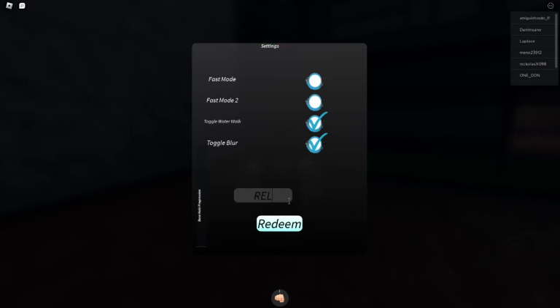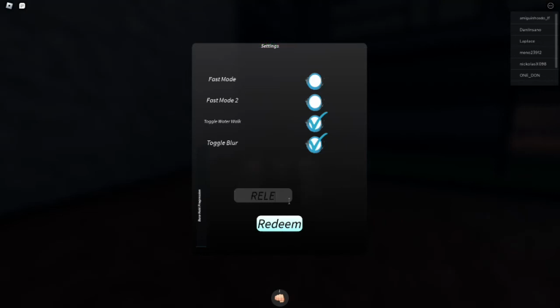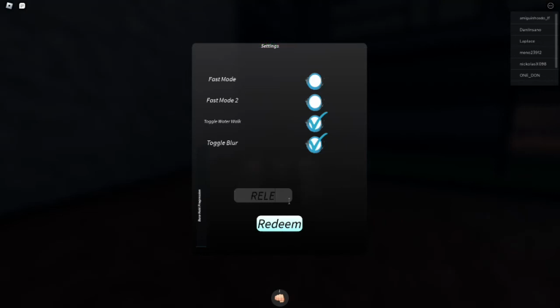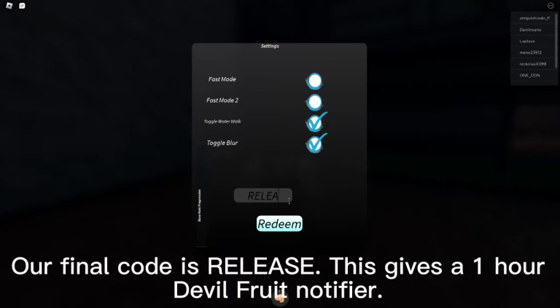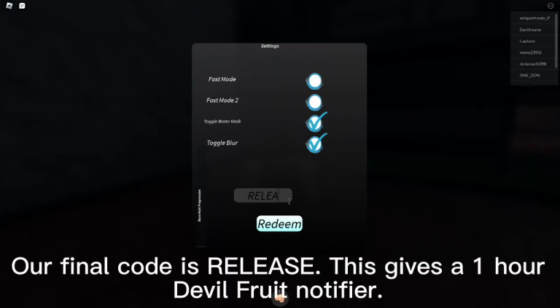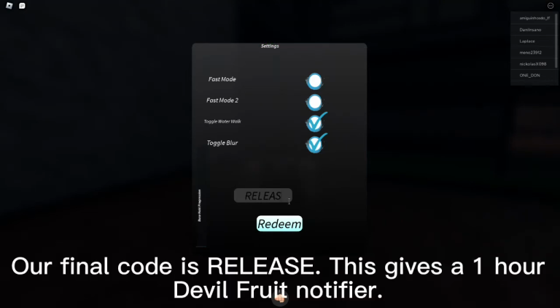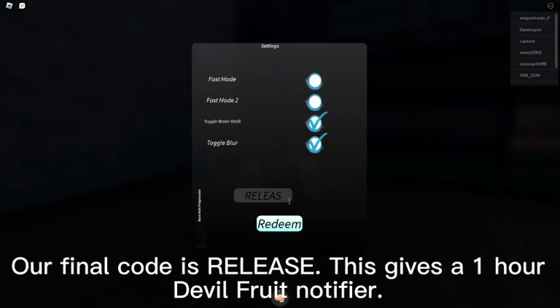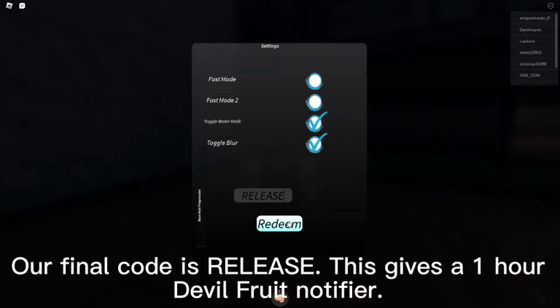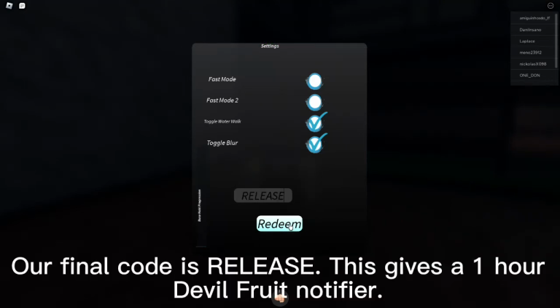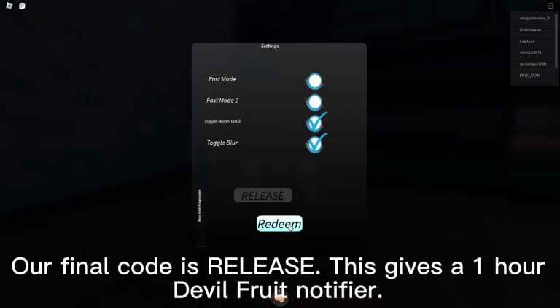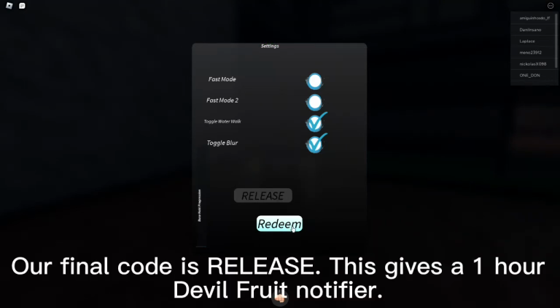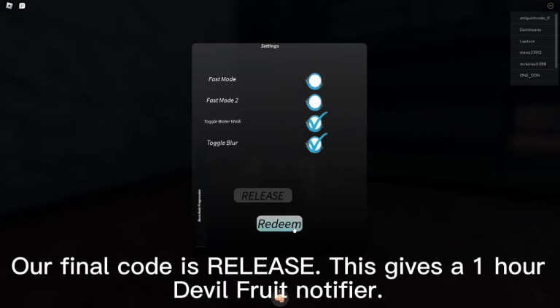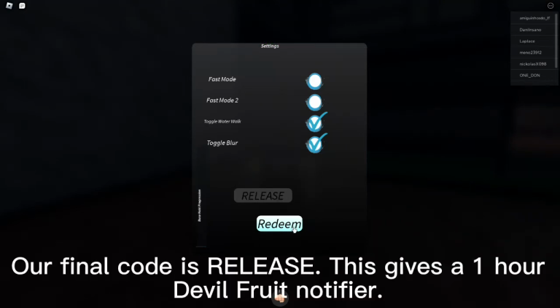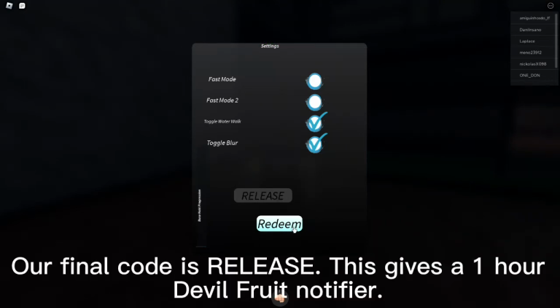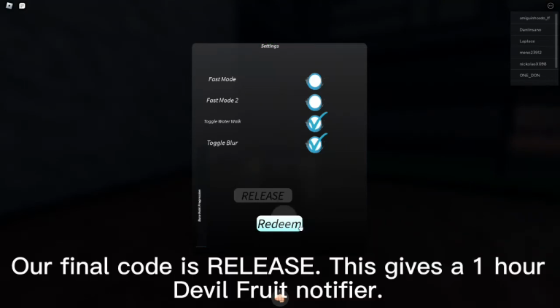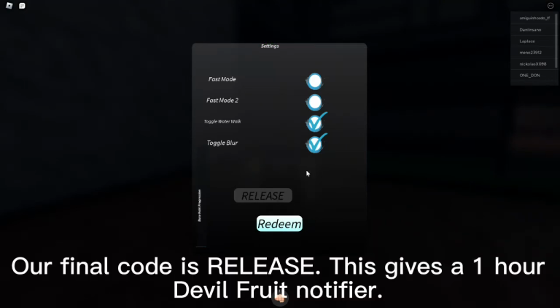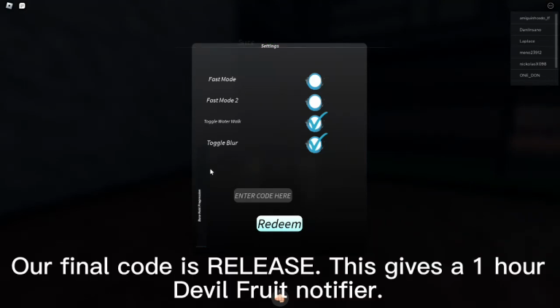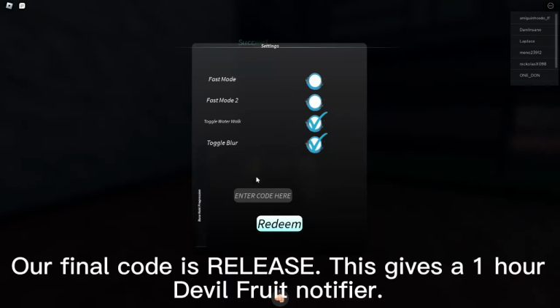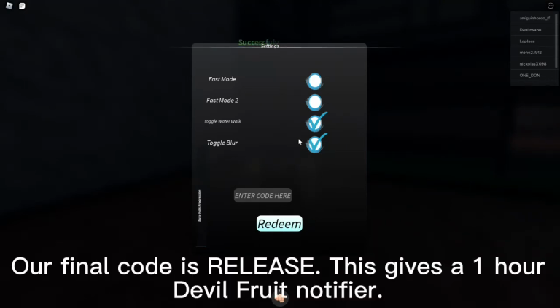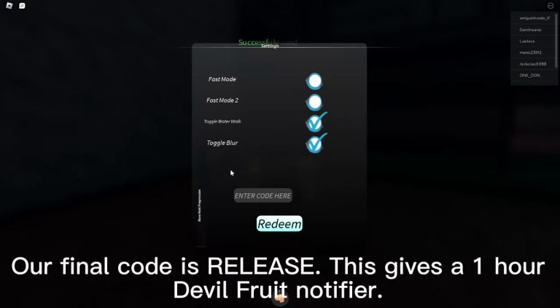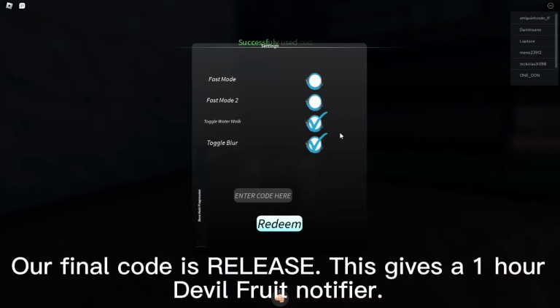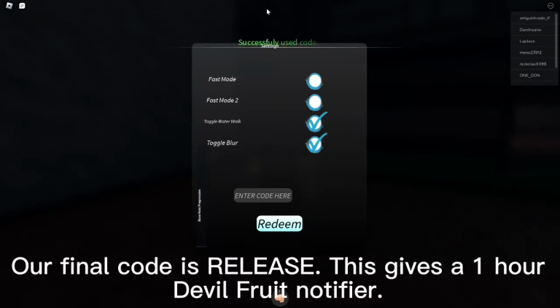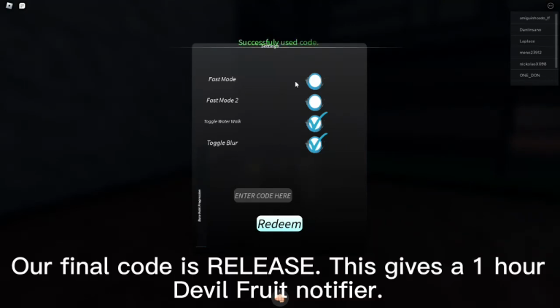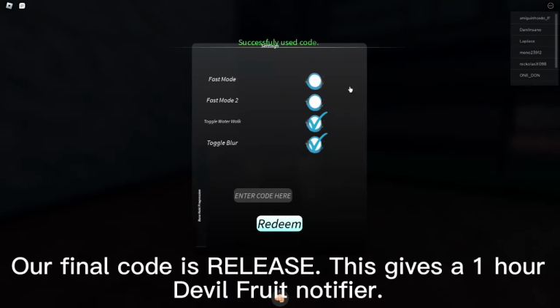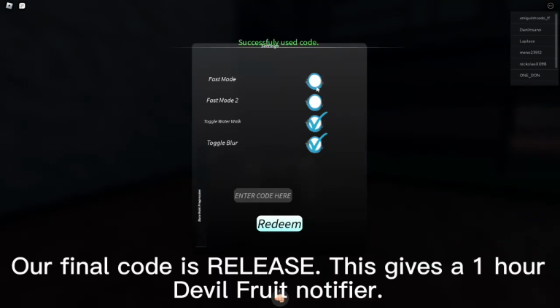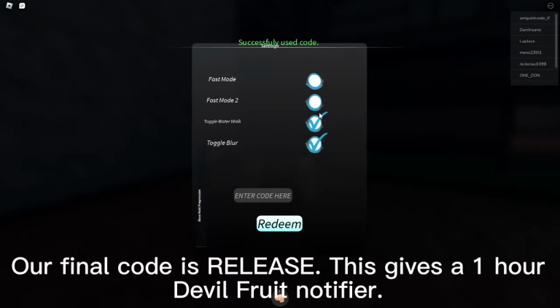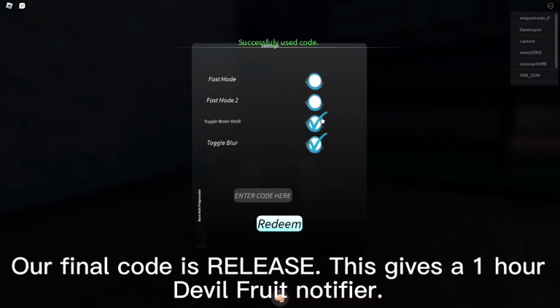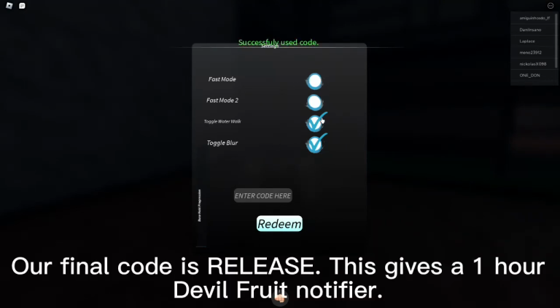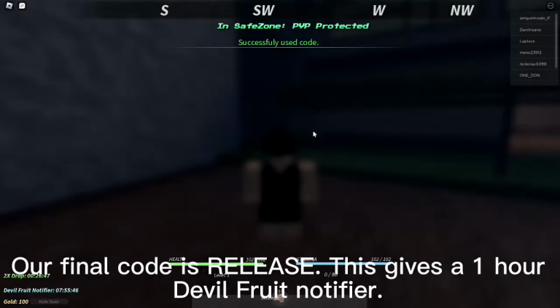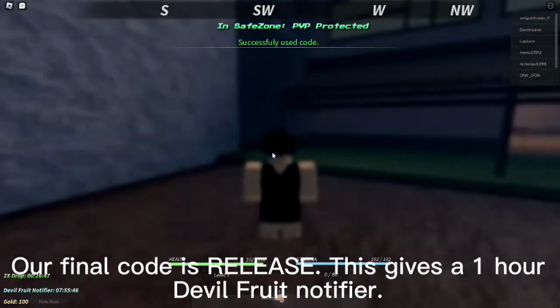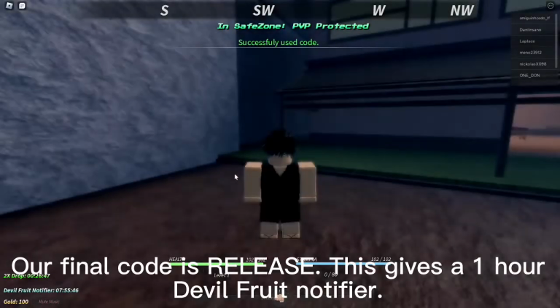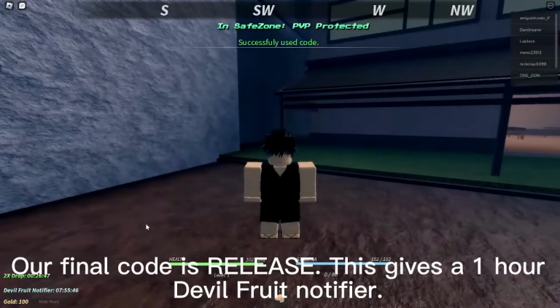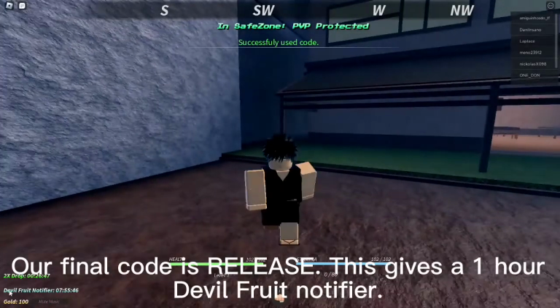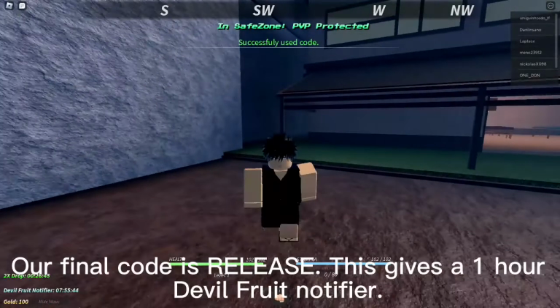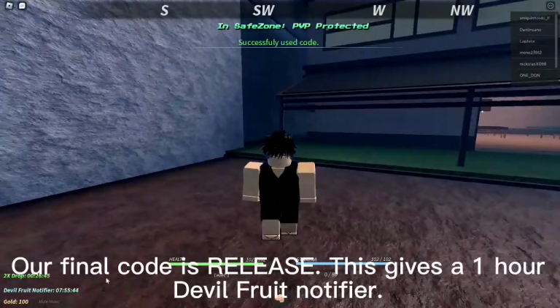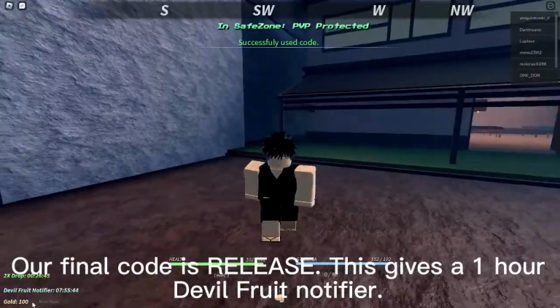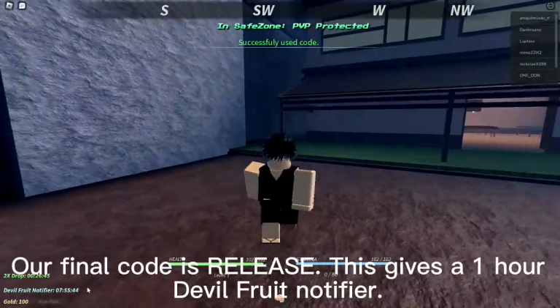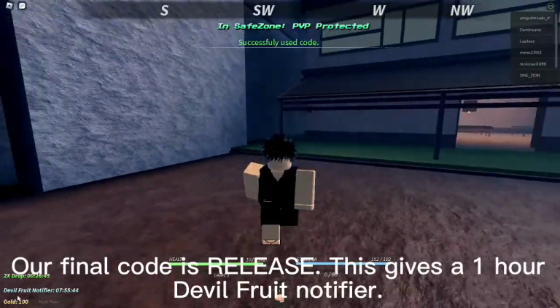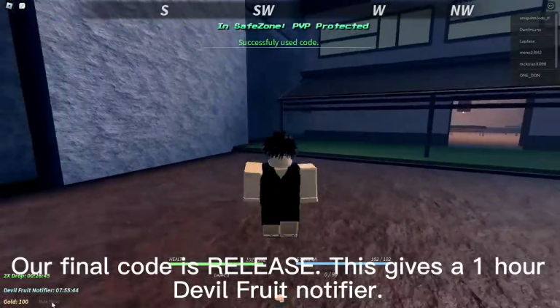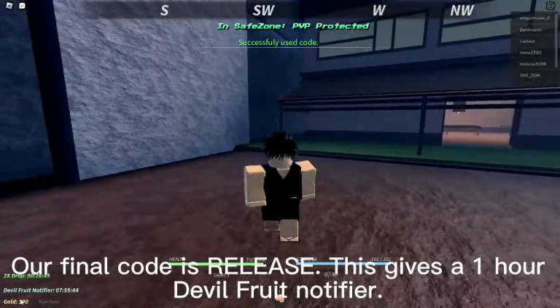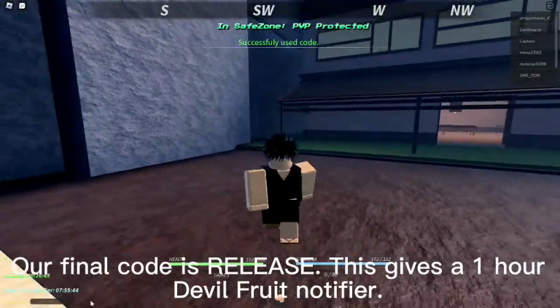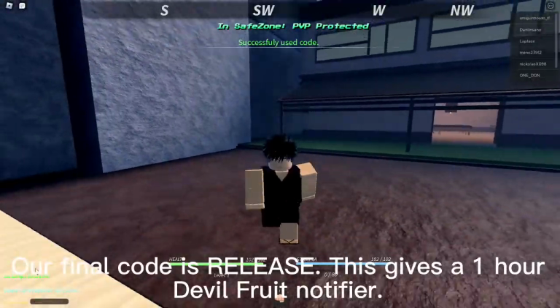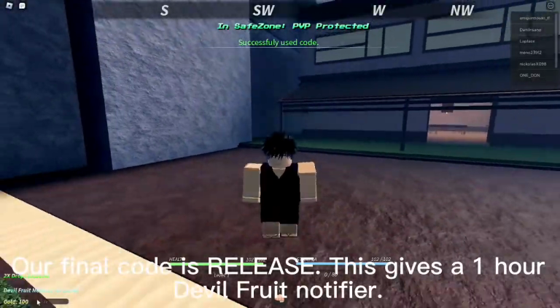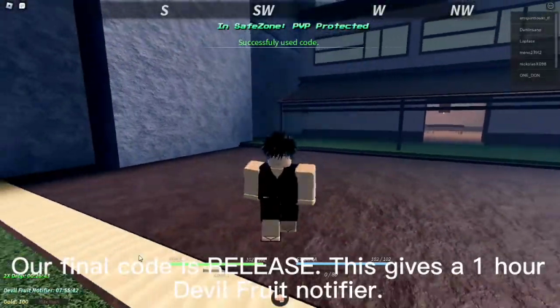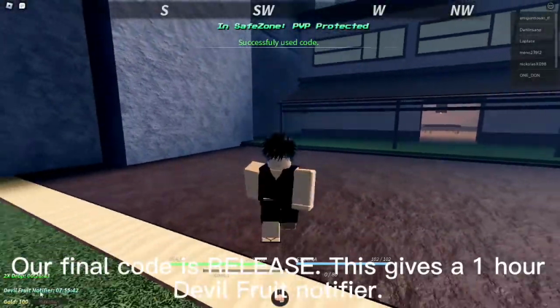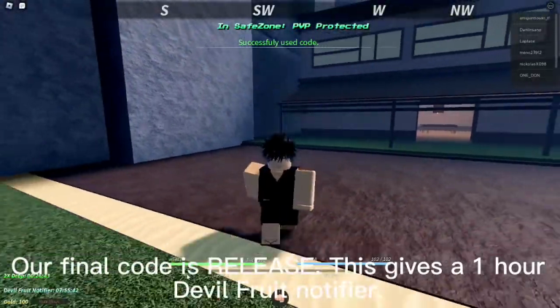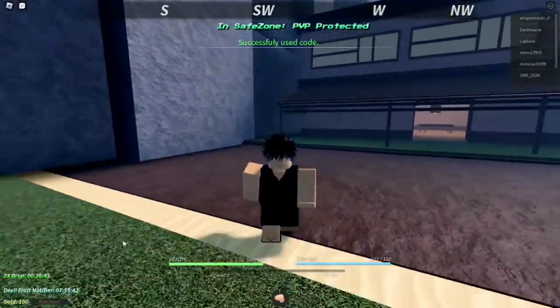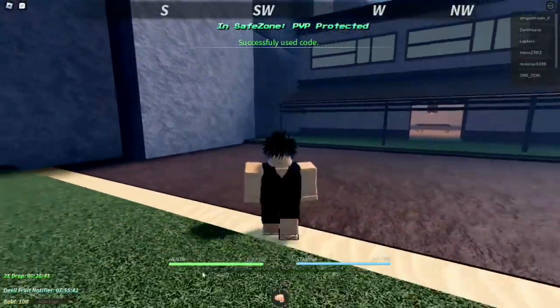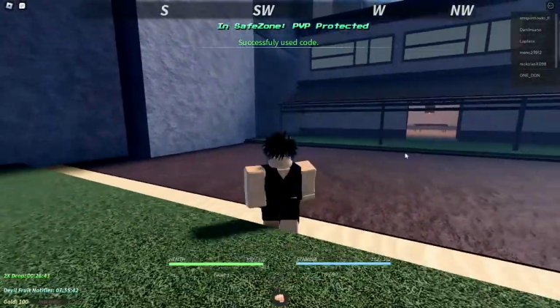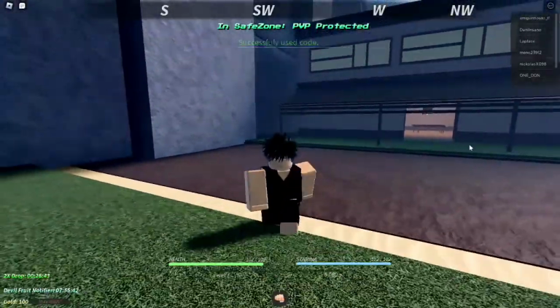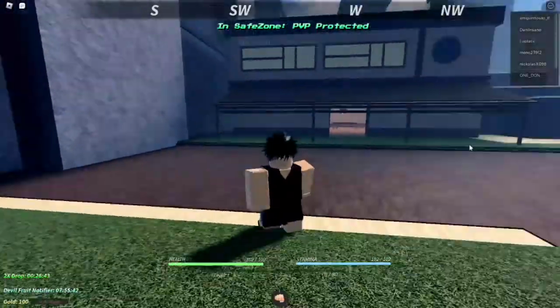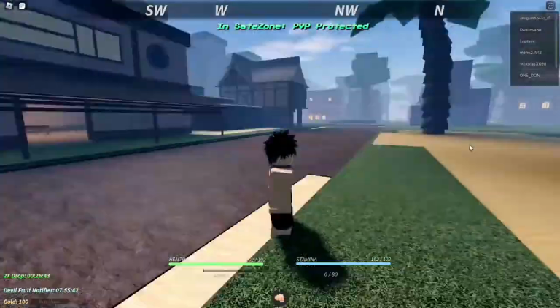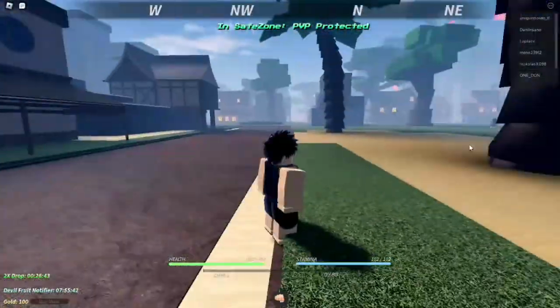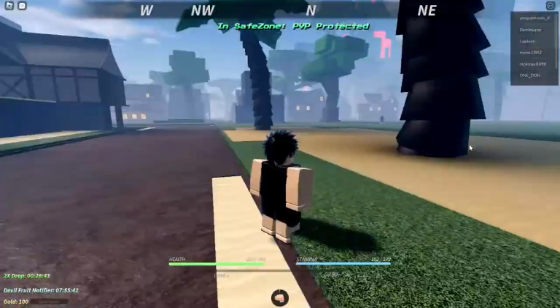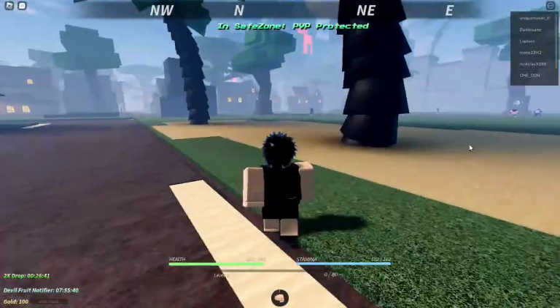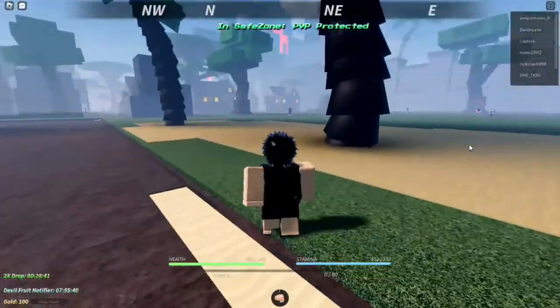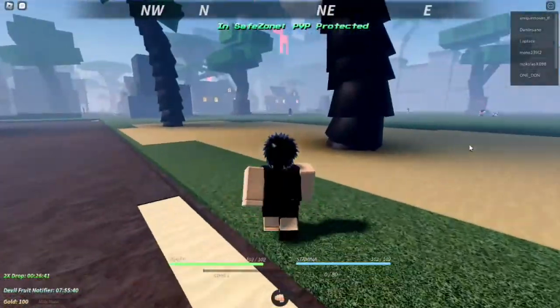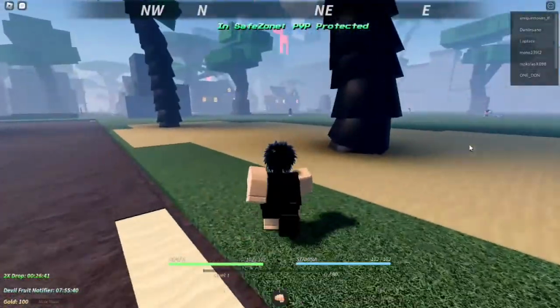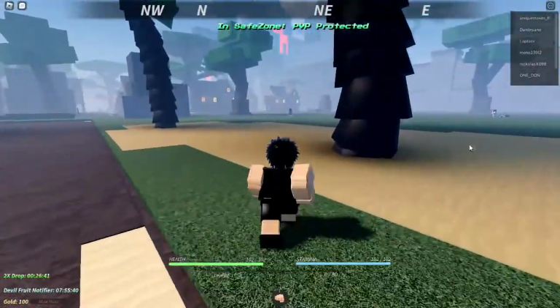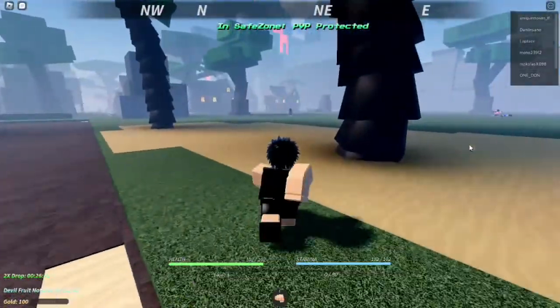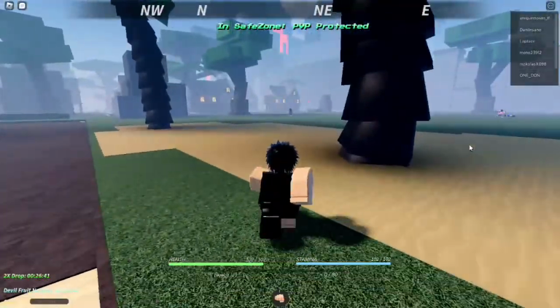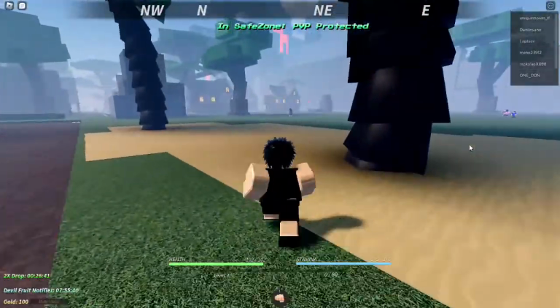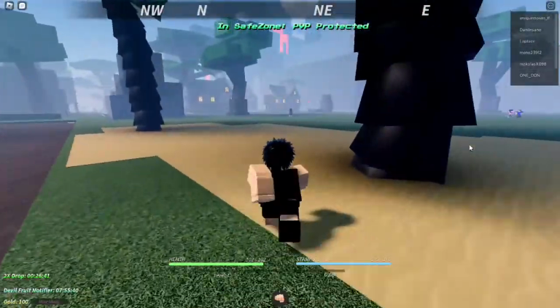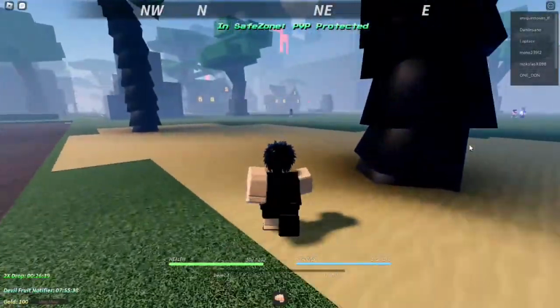Our final code is Release. This gives a 1-hour Devil Fruit Notifier.